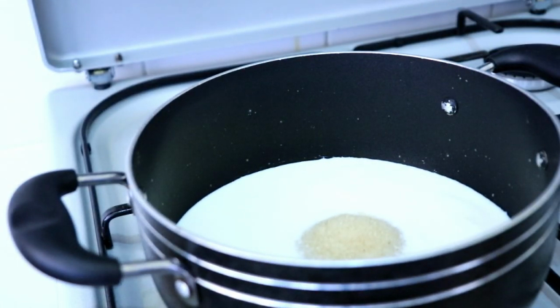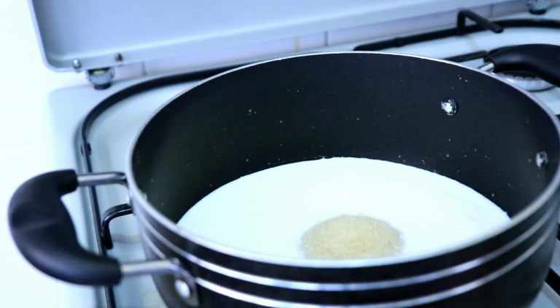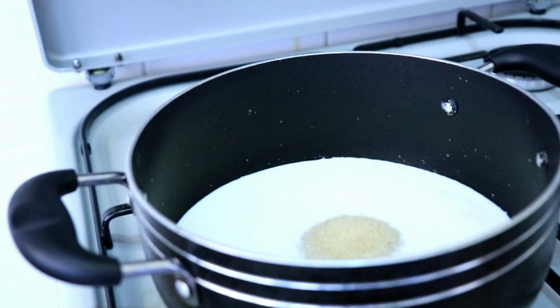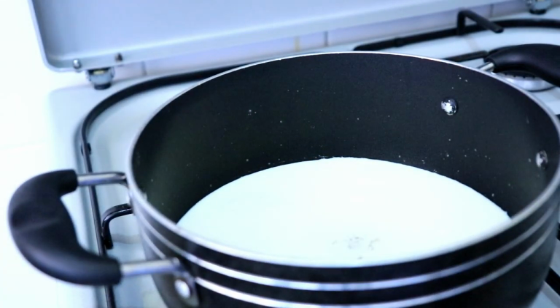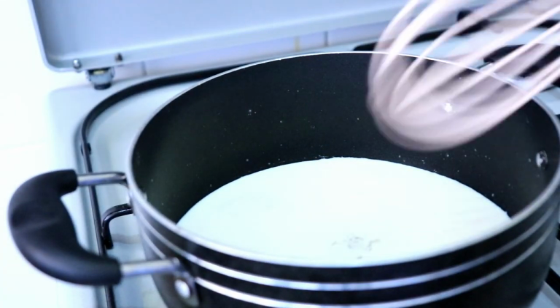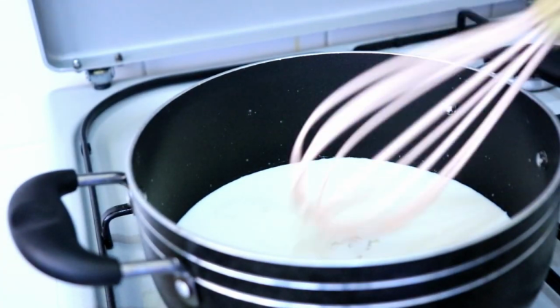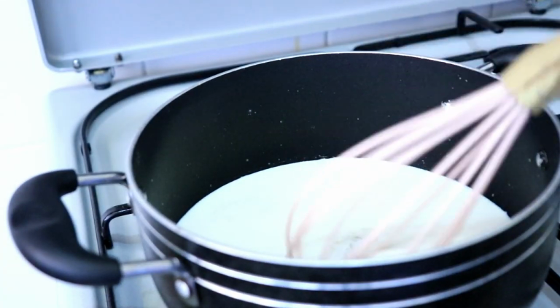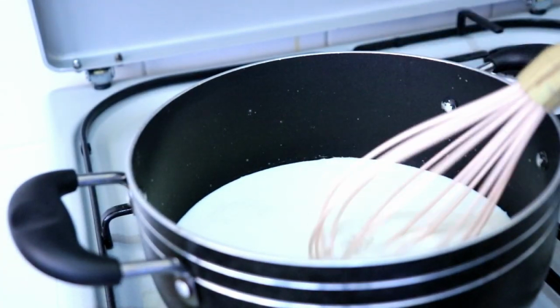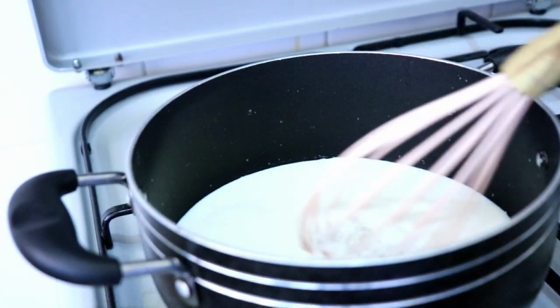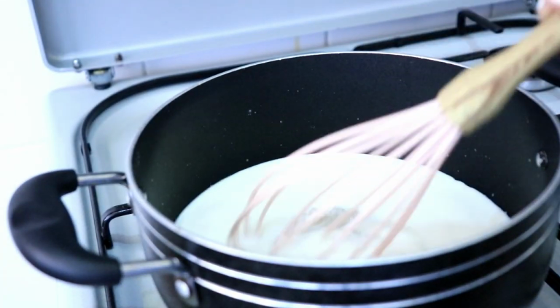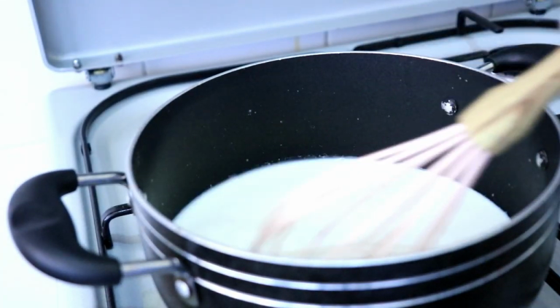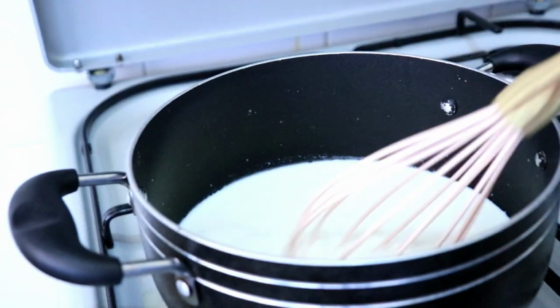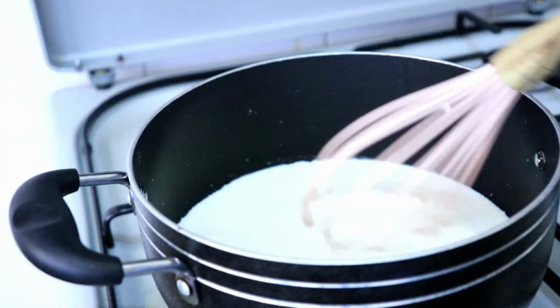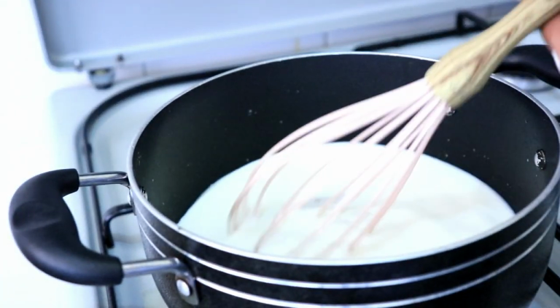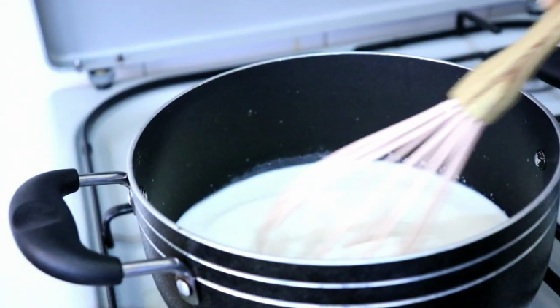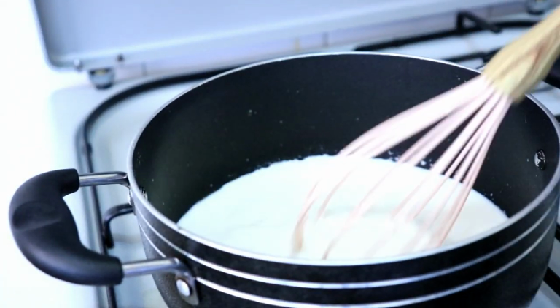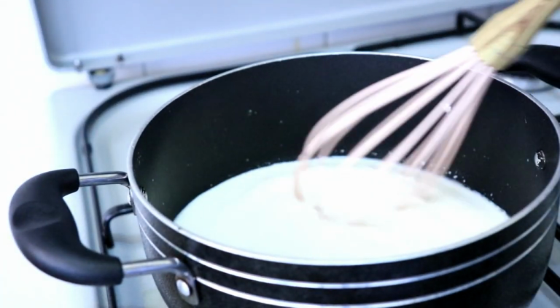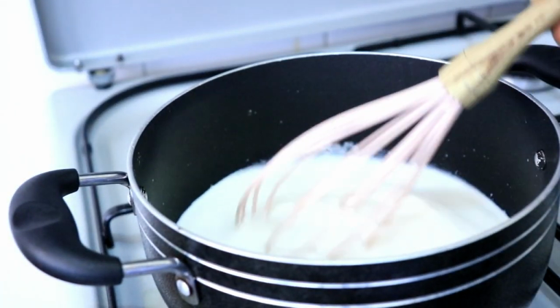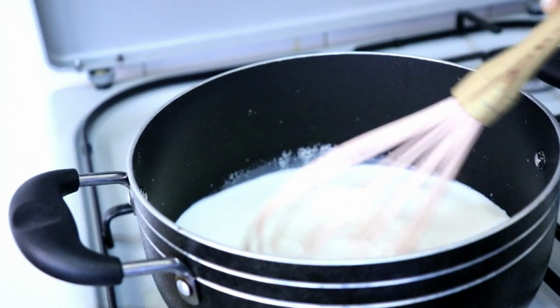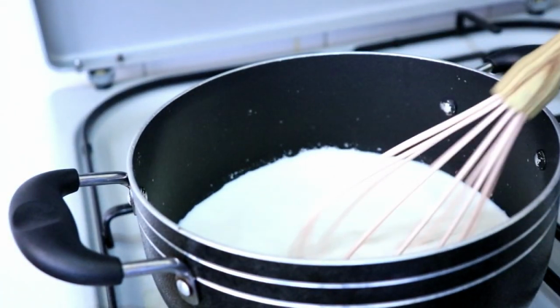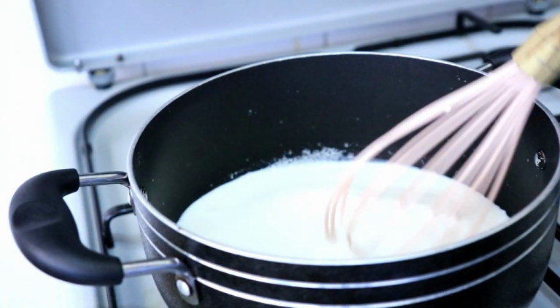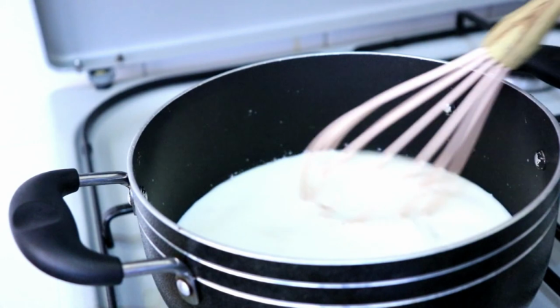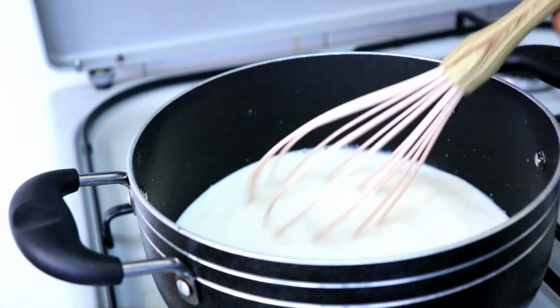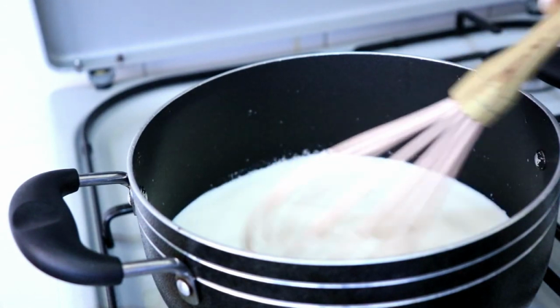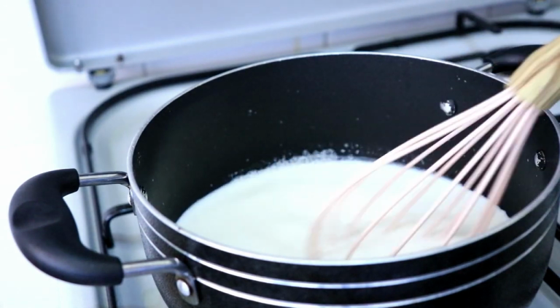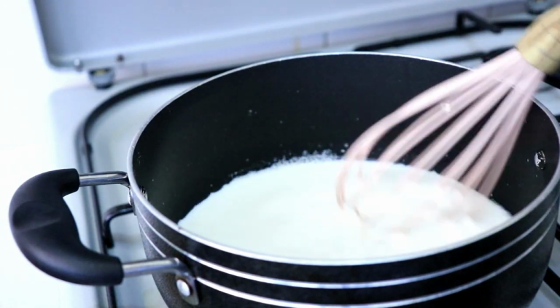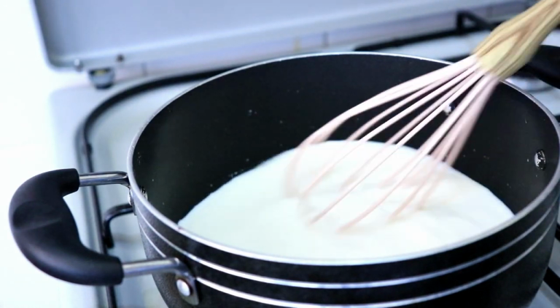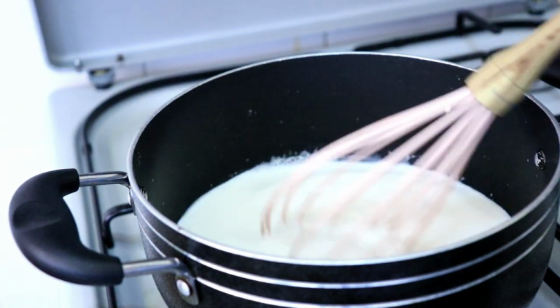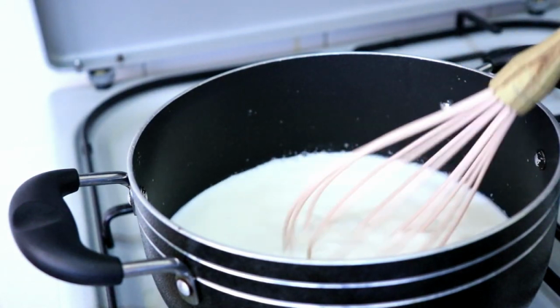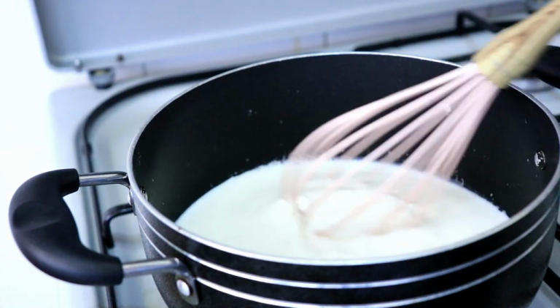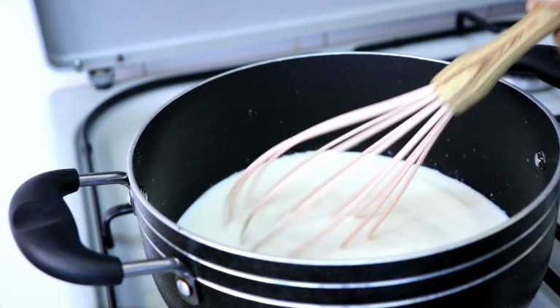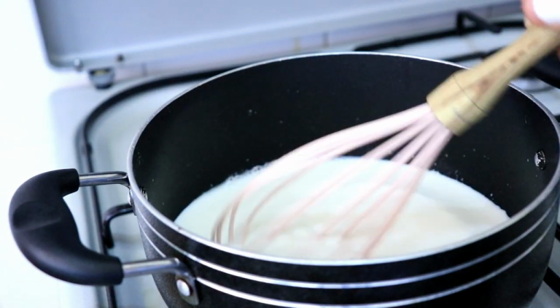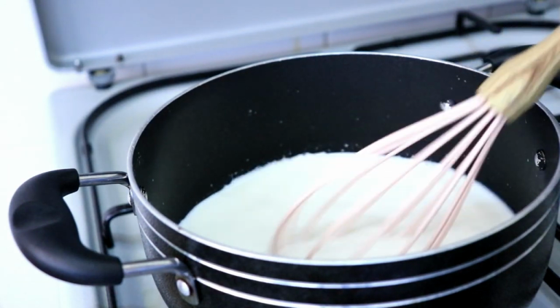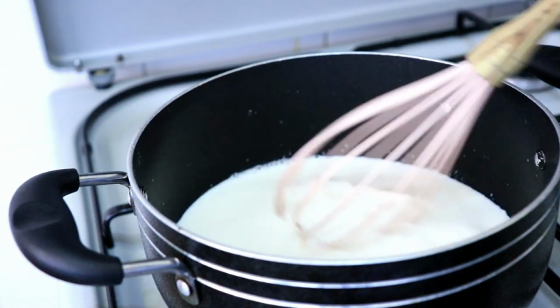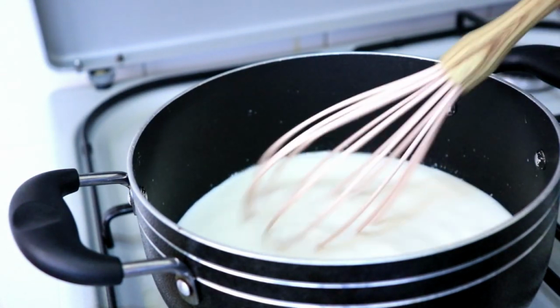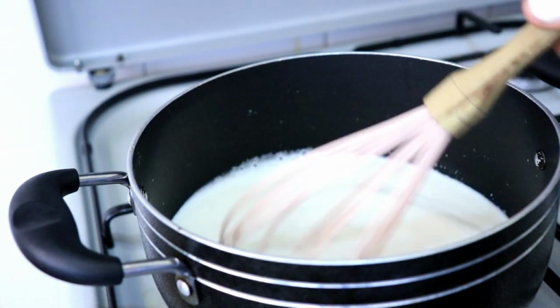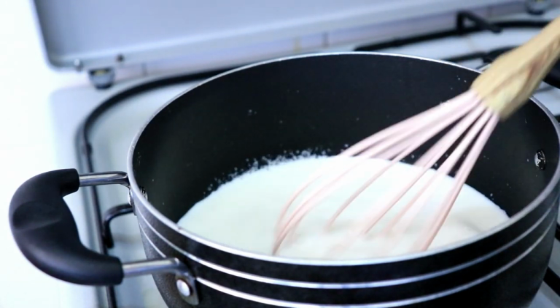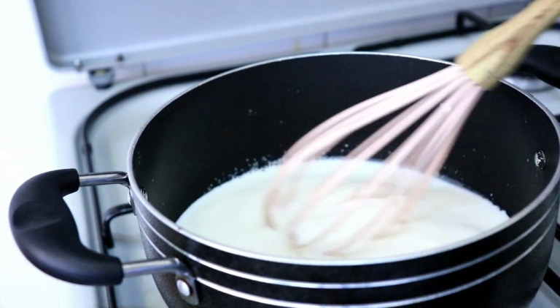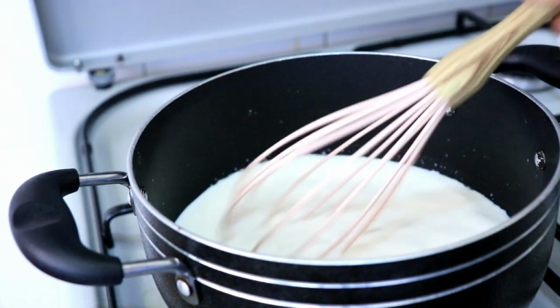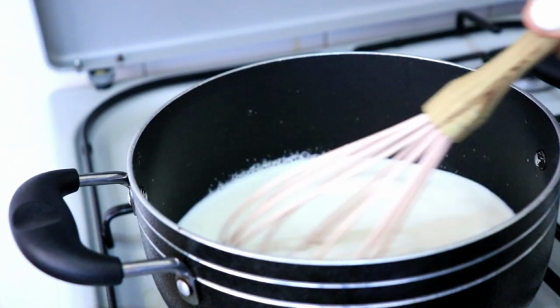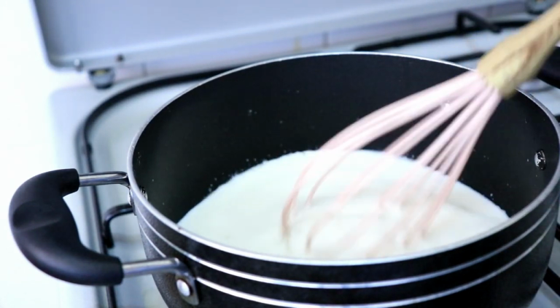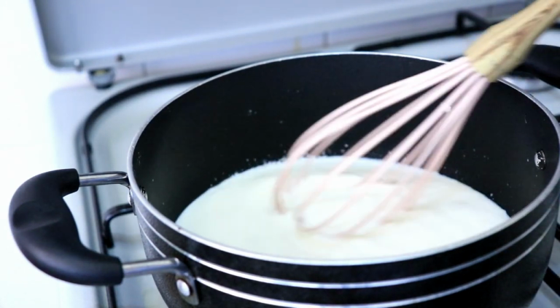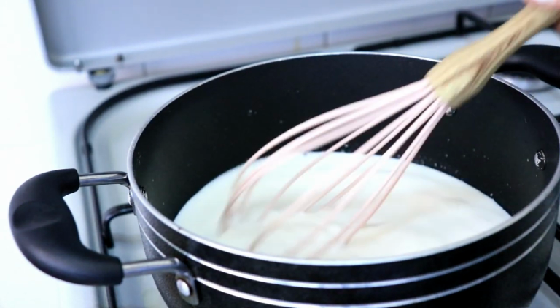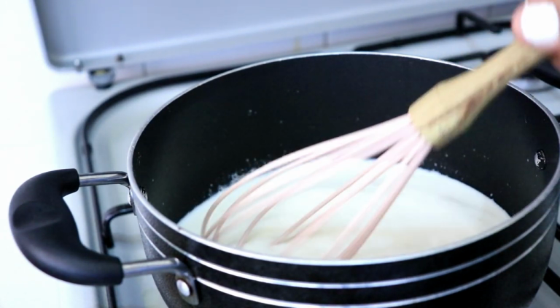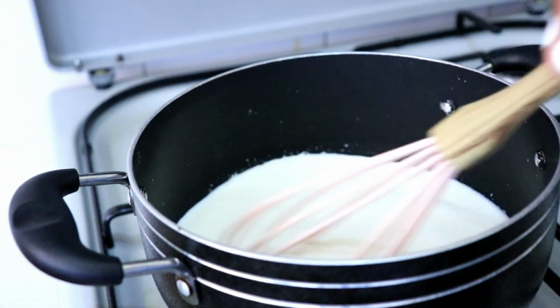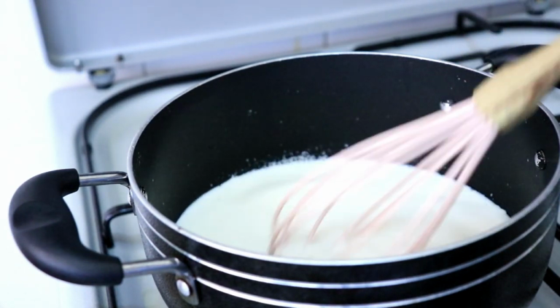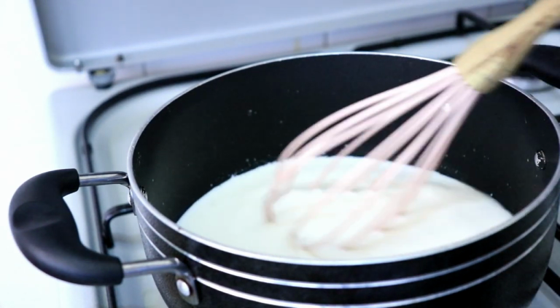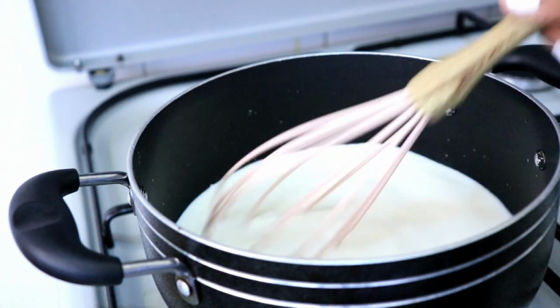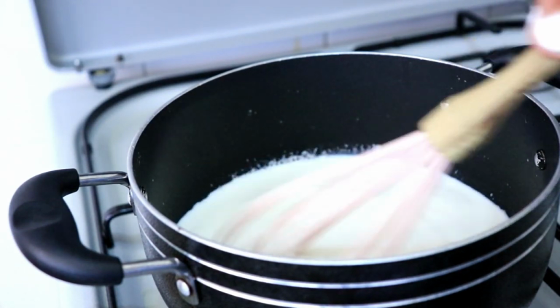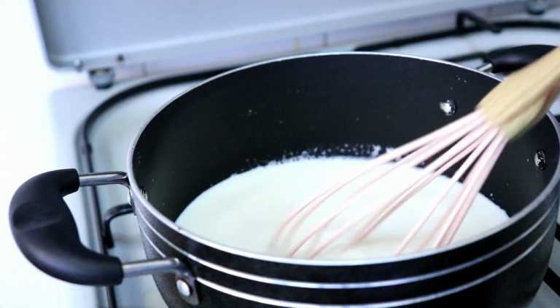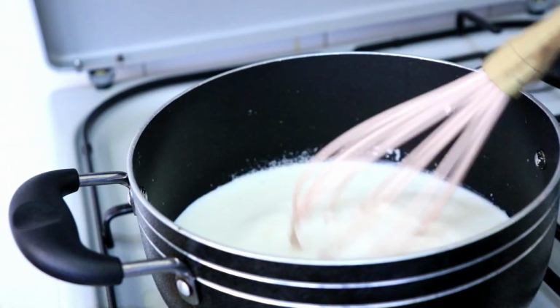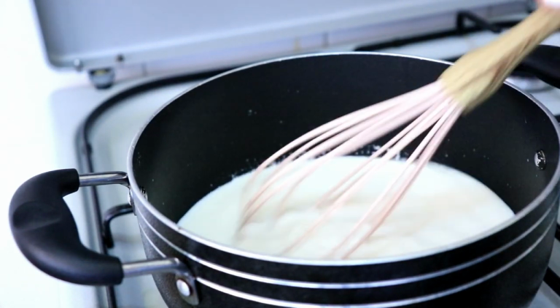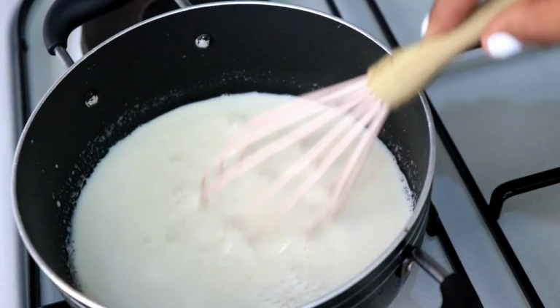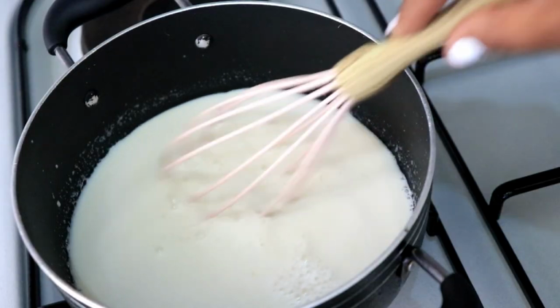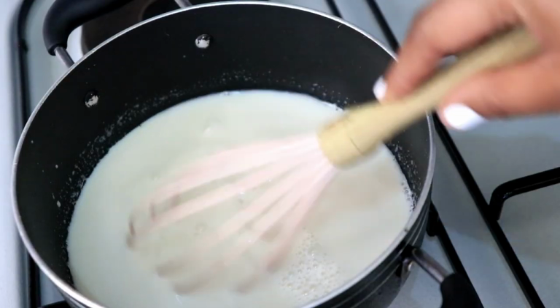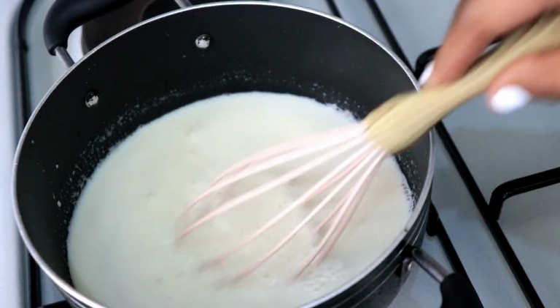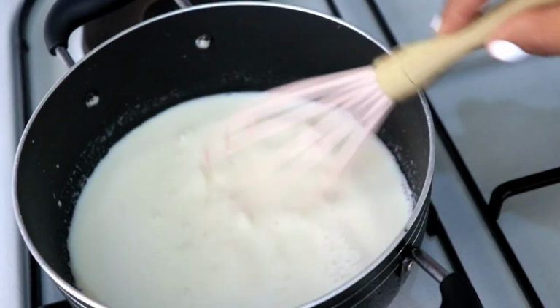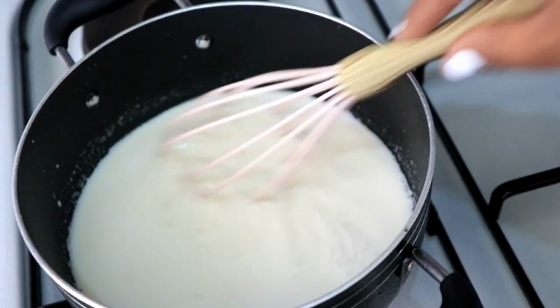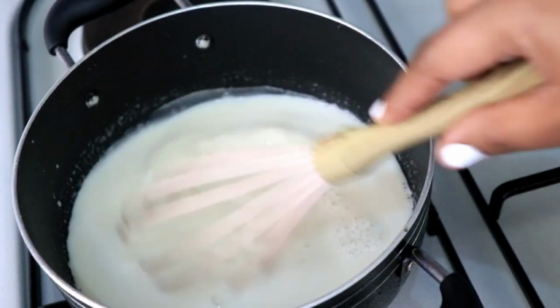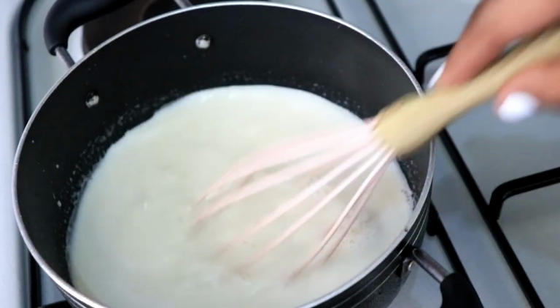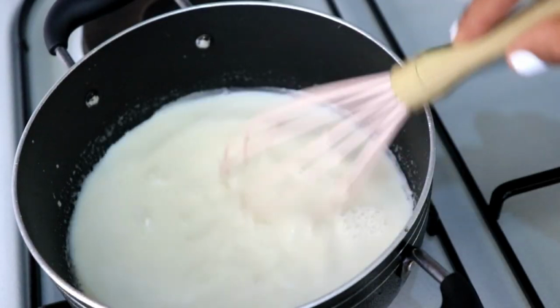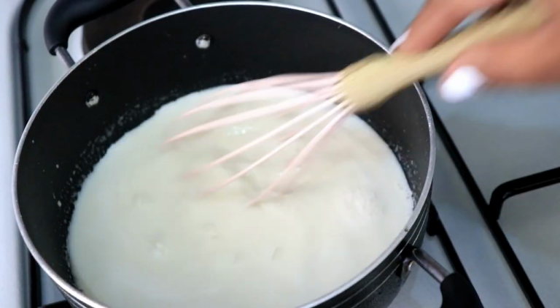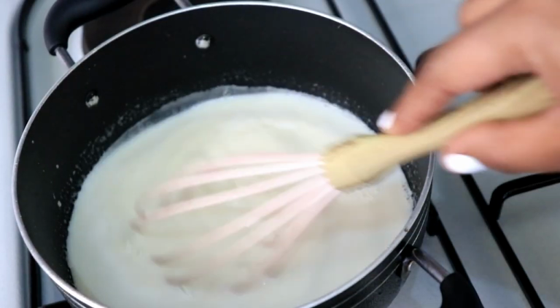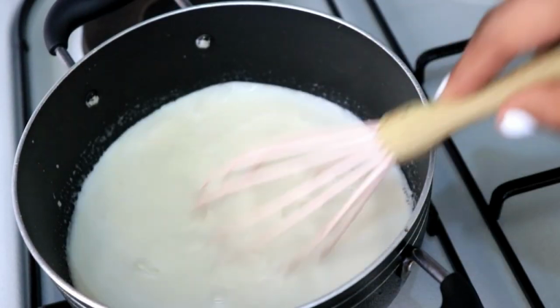Once it starts boiling around the edges, I'm going to reduce the heat to low heat and then just leave it completely and let it simmer away.